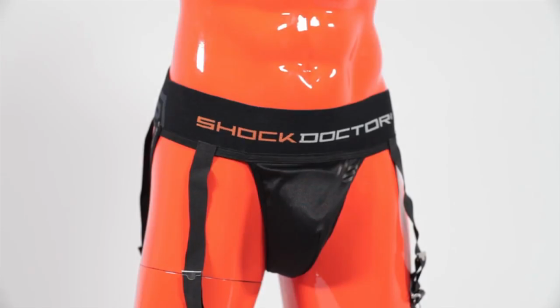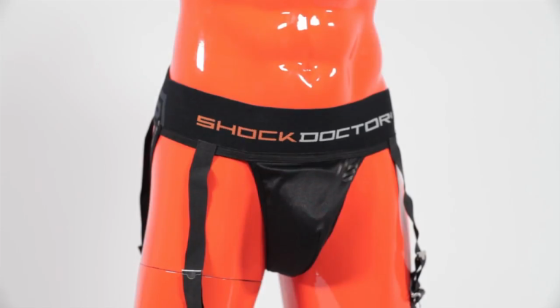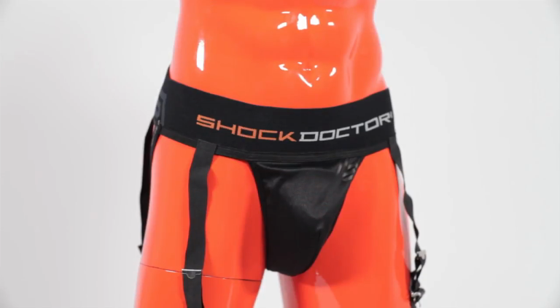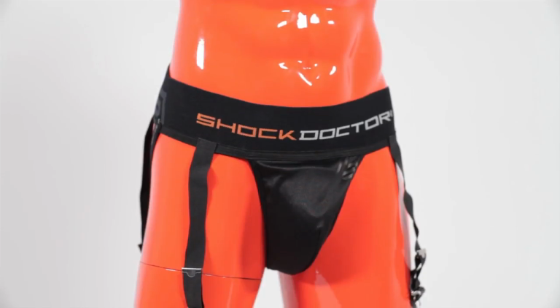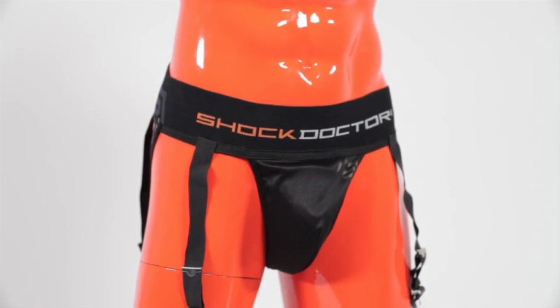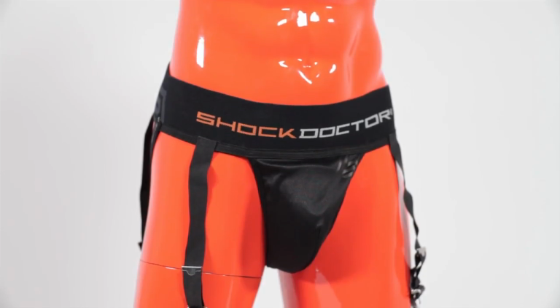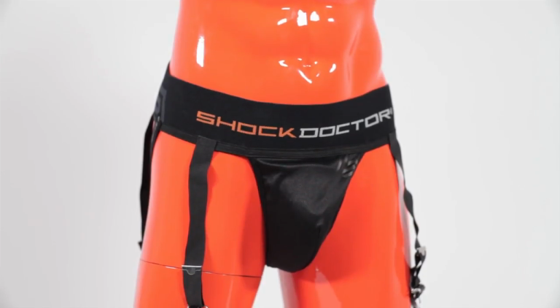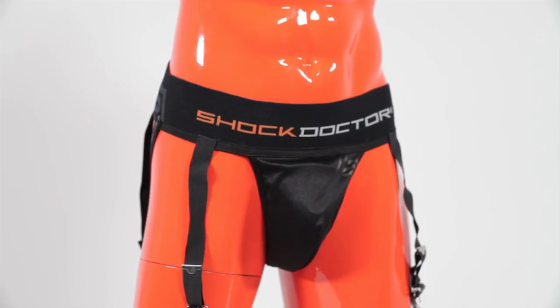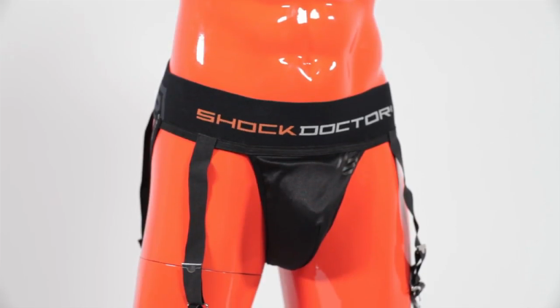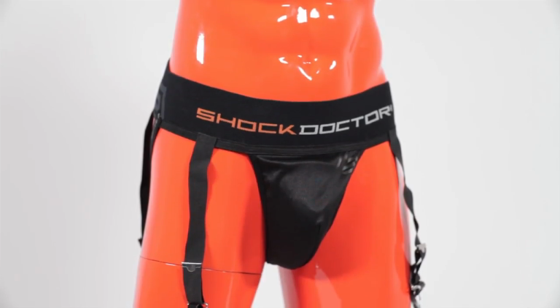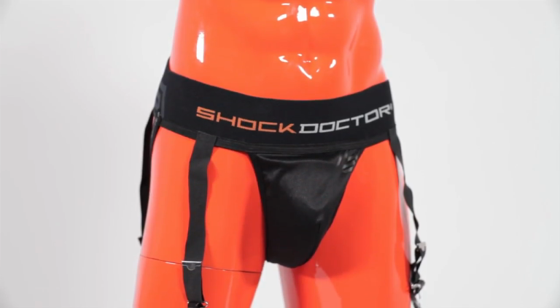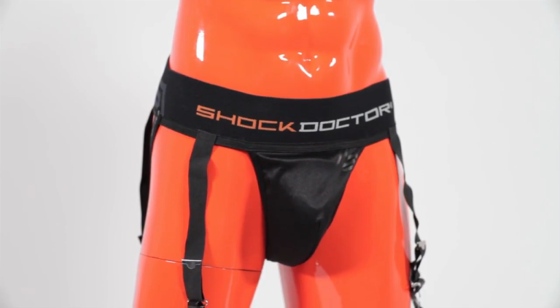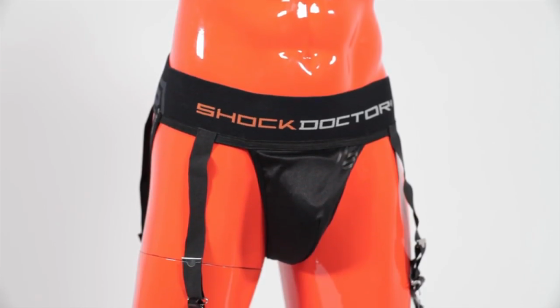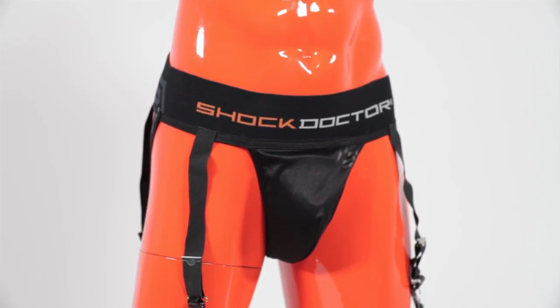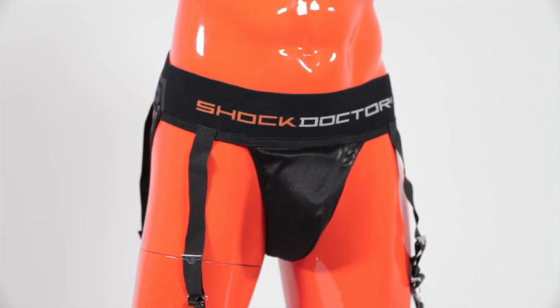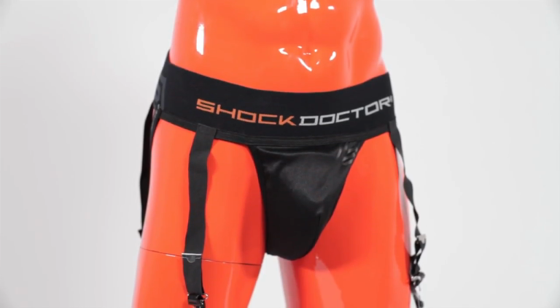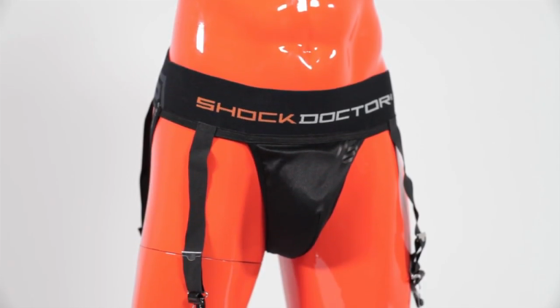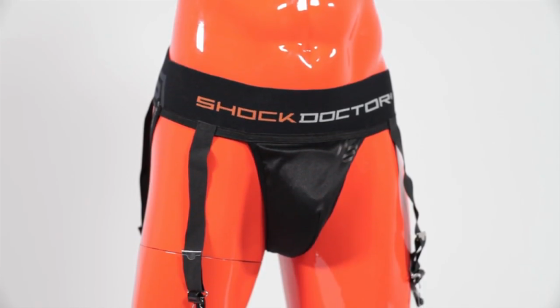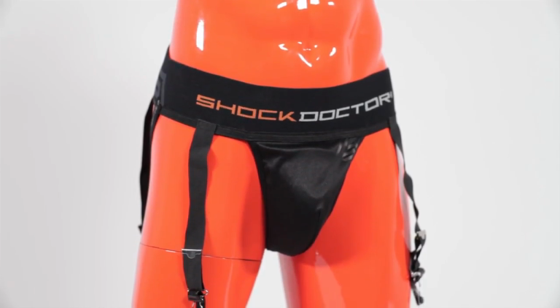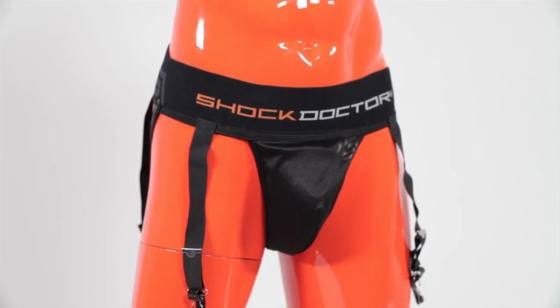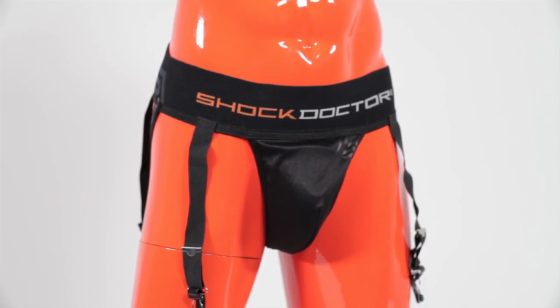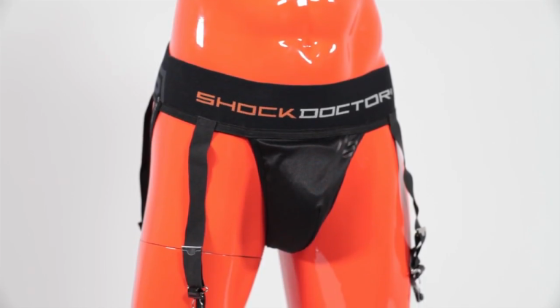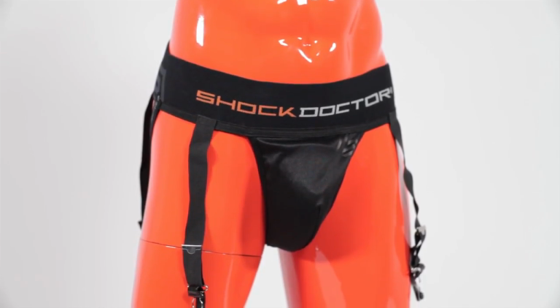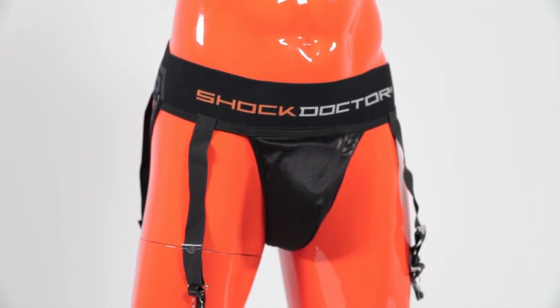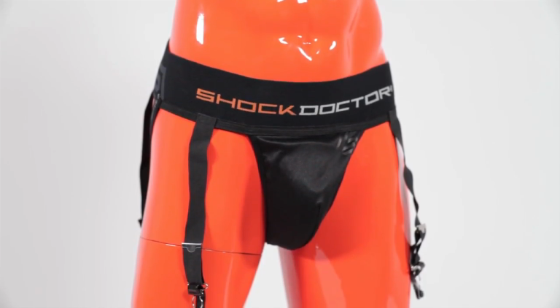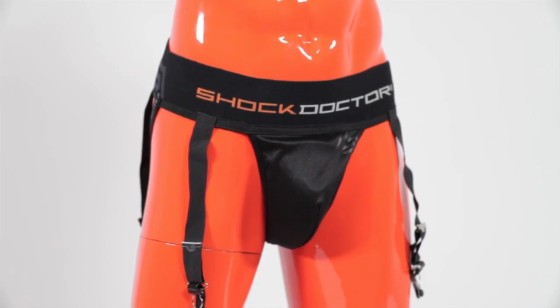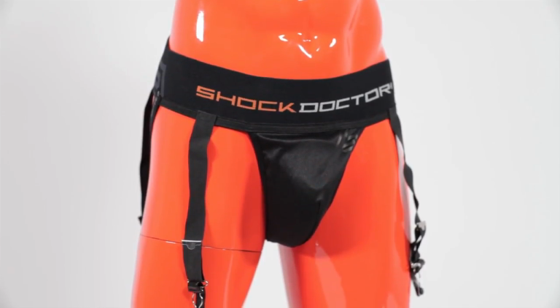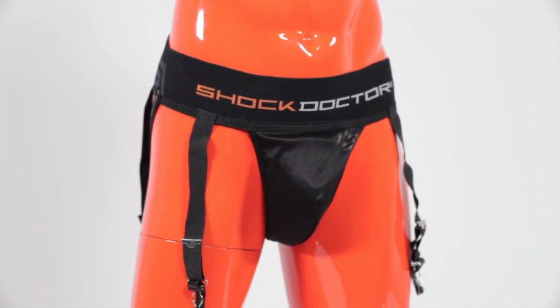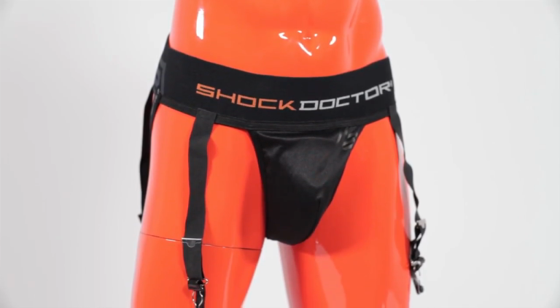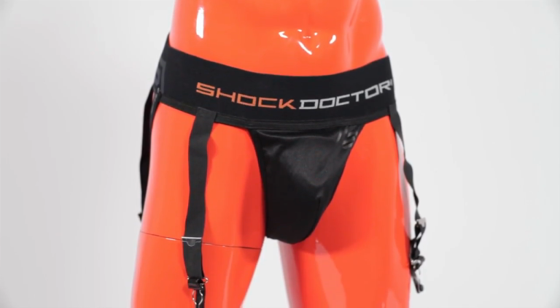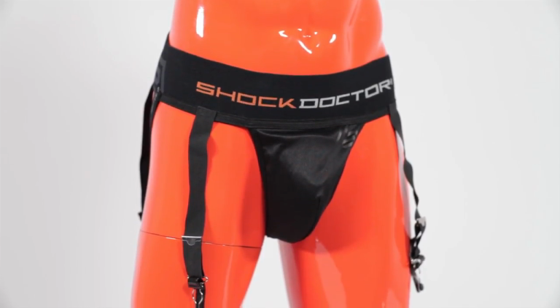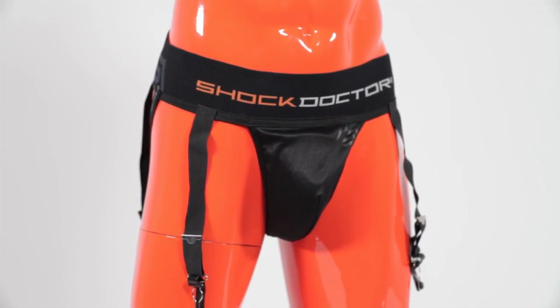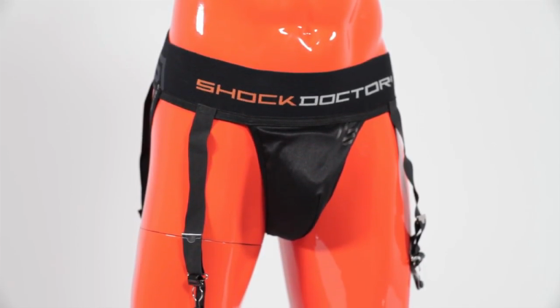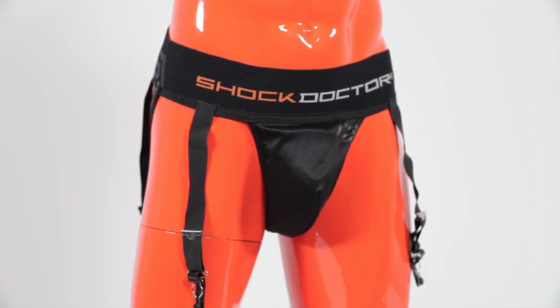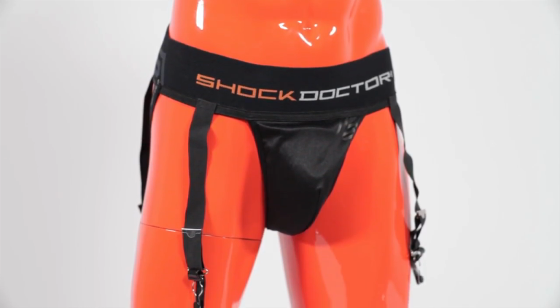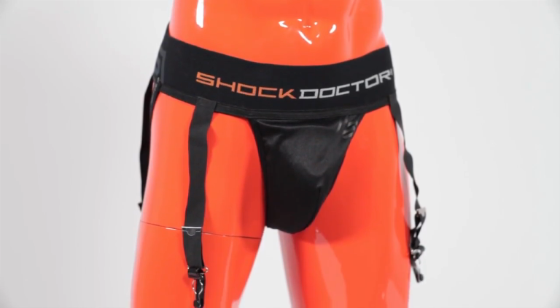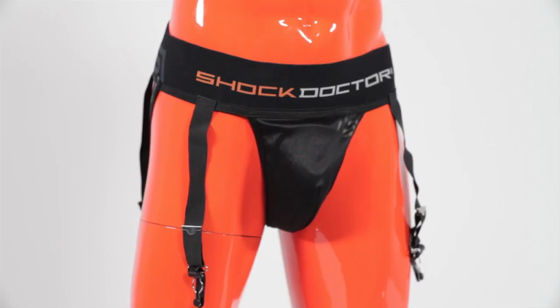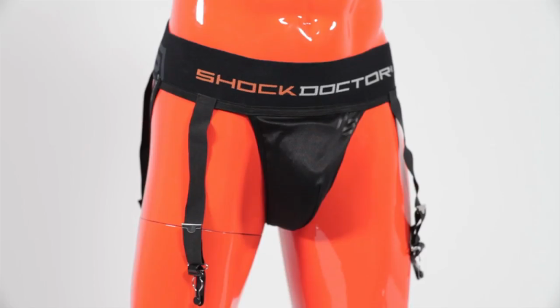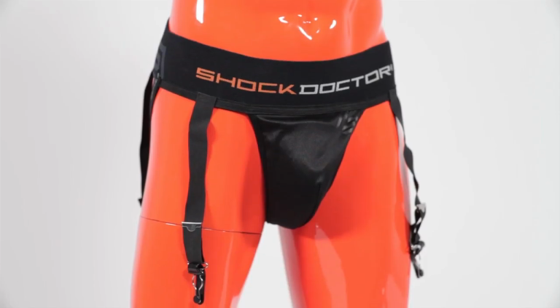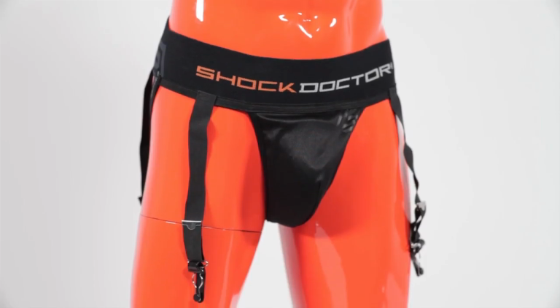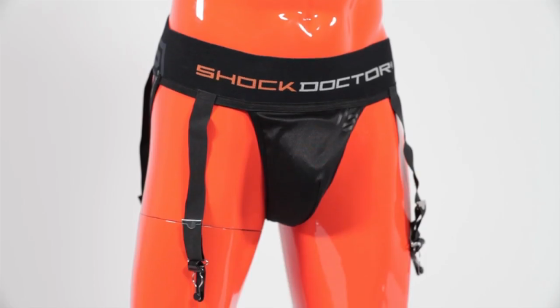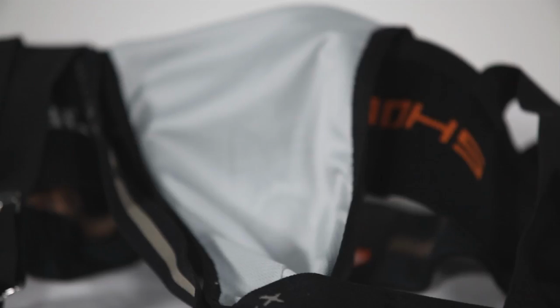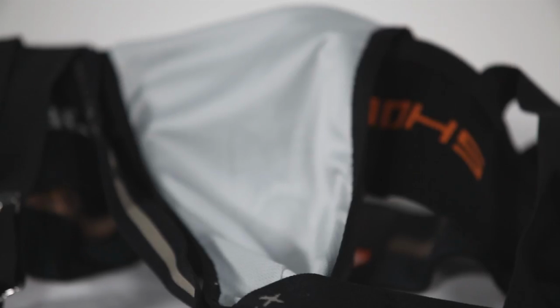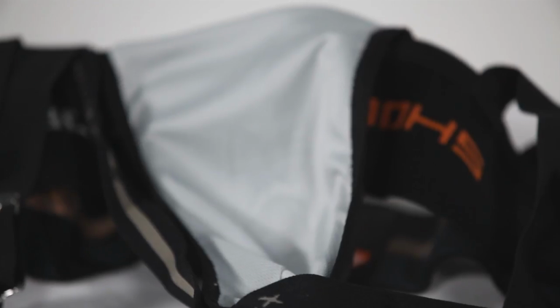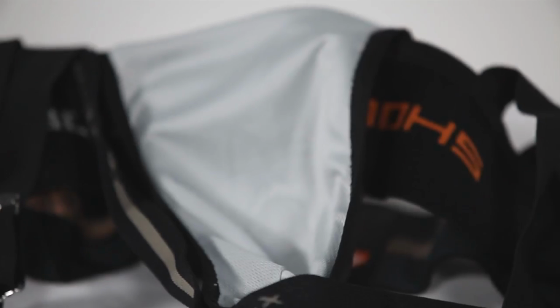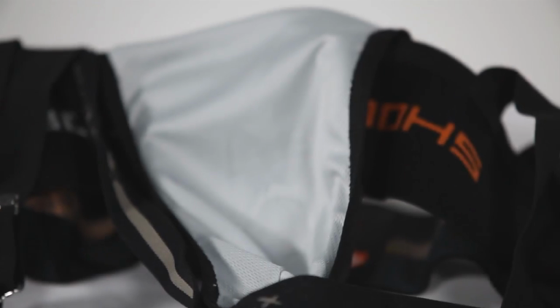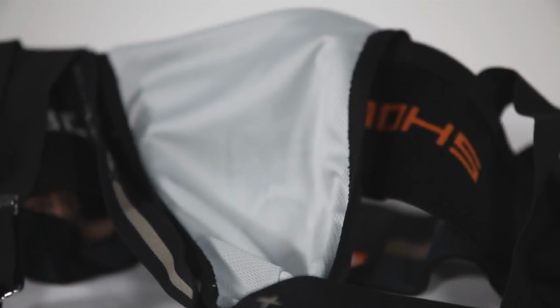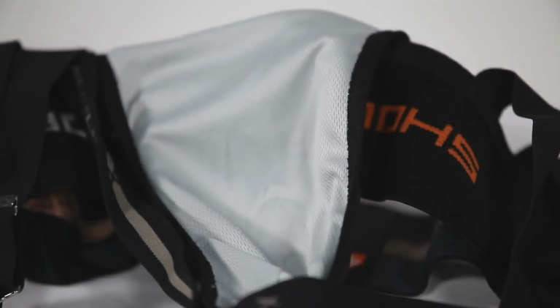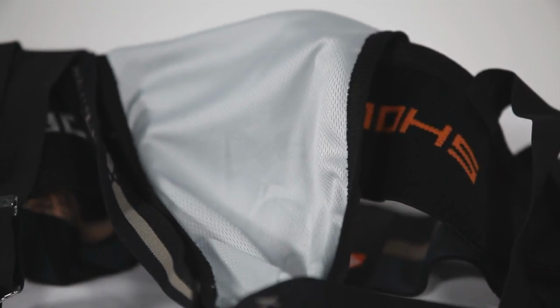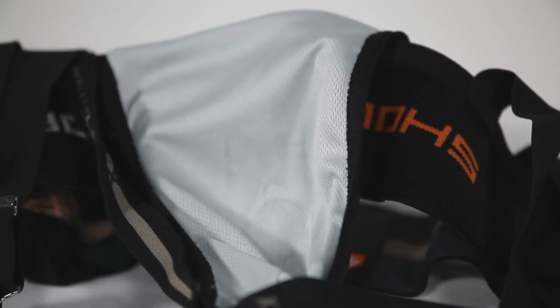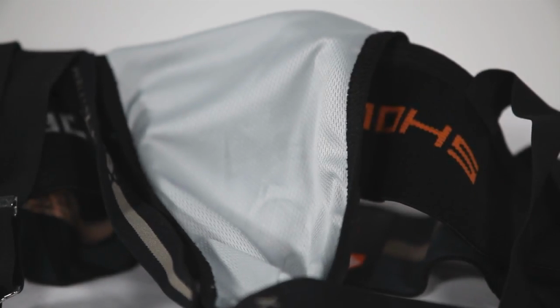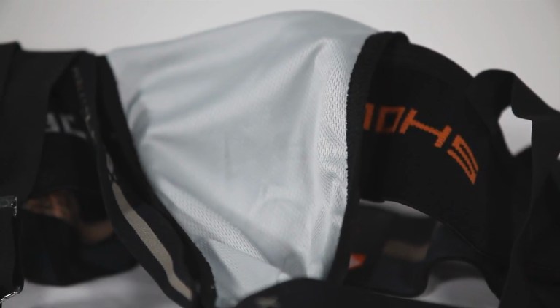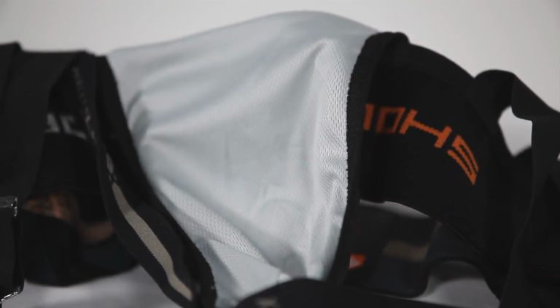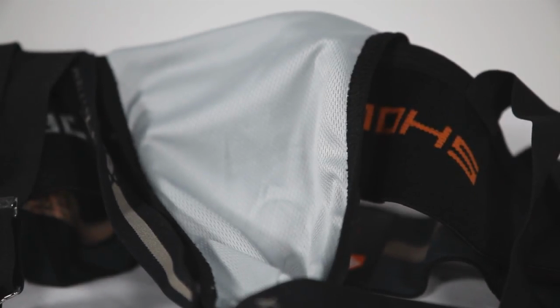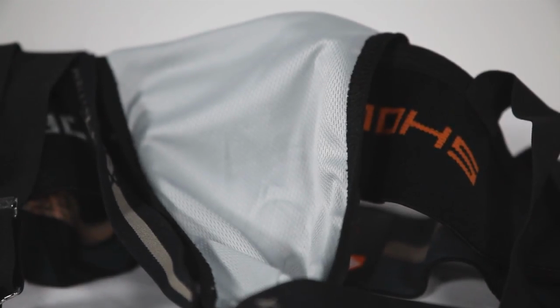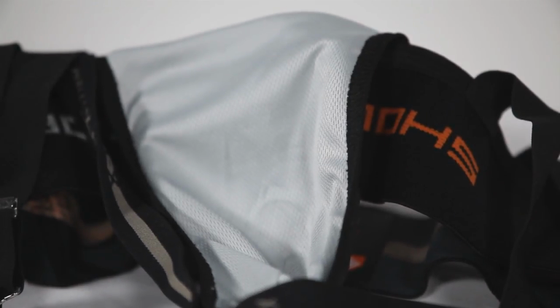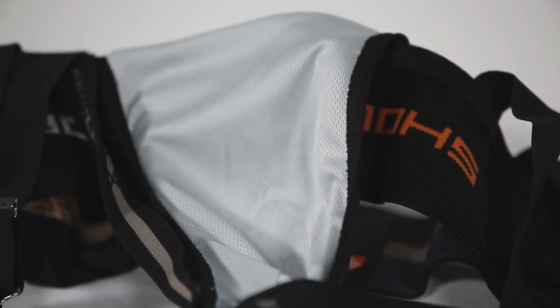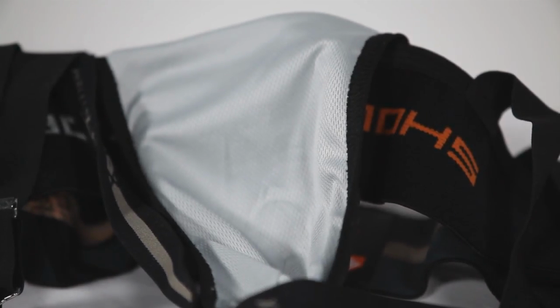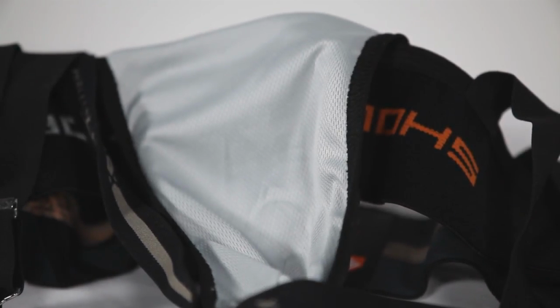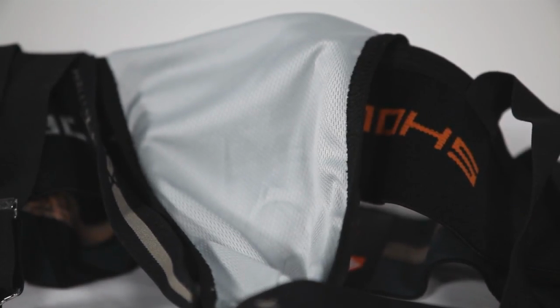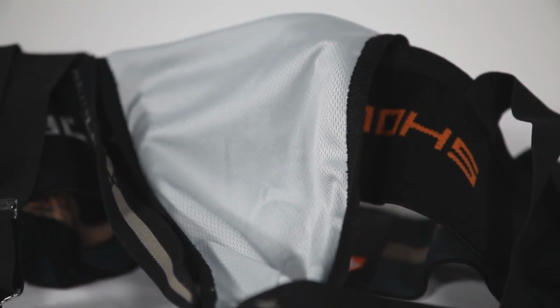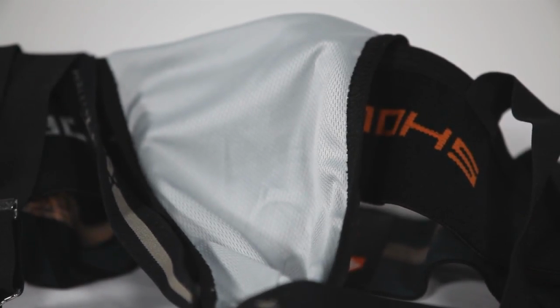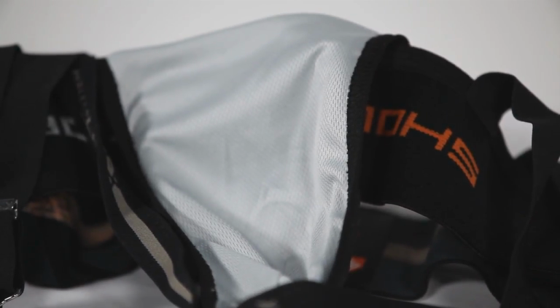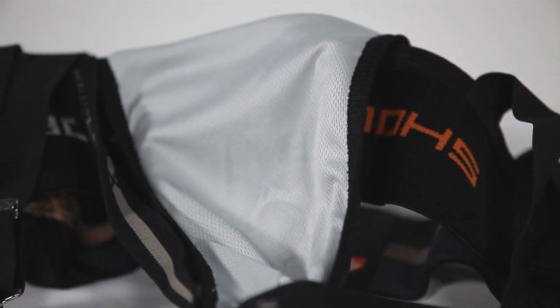Constructed with an antimicrobial lining, the supporter features a vented cup panel made with breathable mesh for maximum airflow.